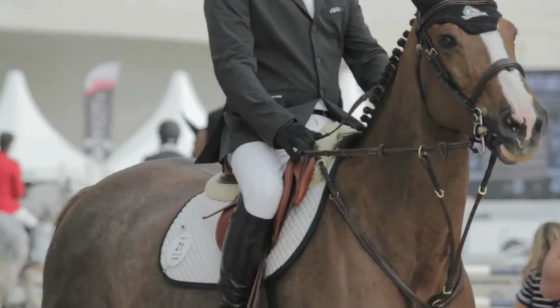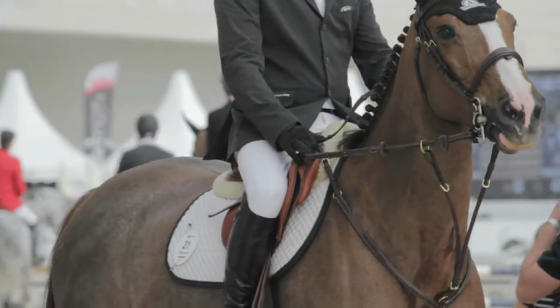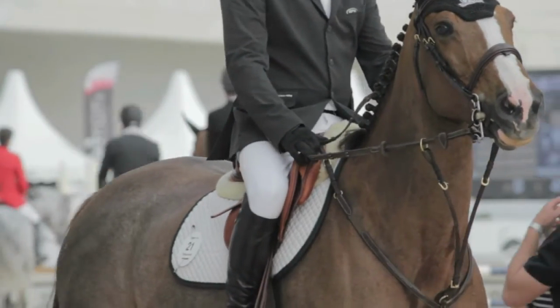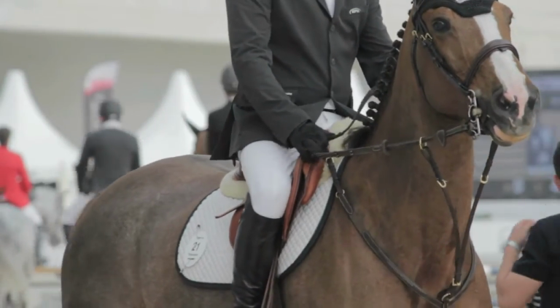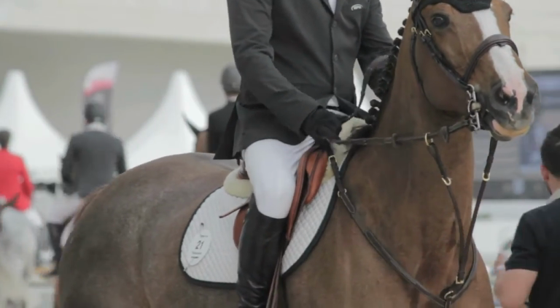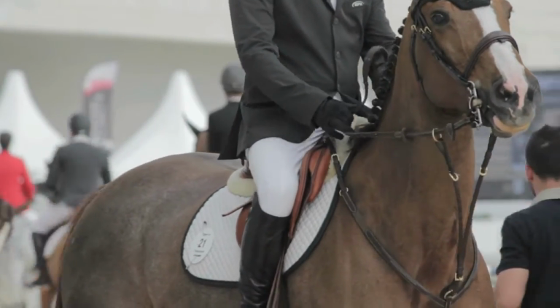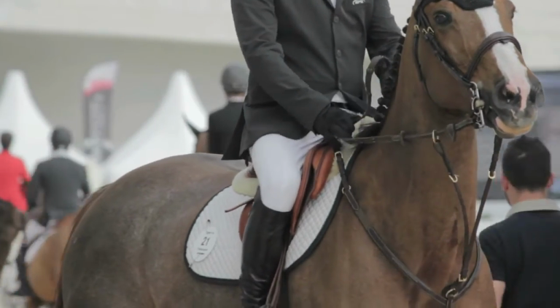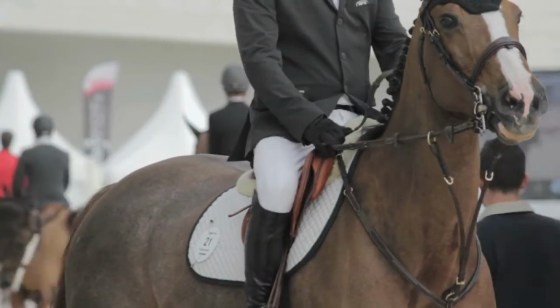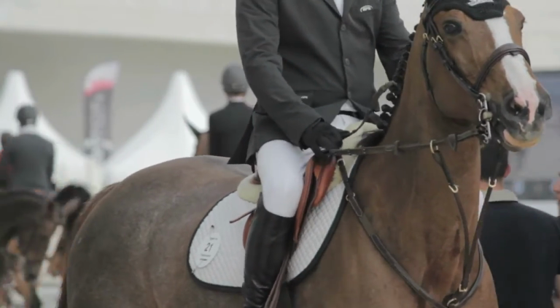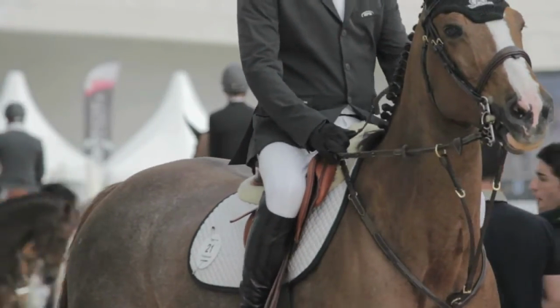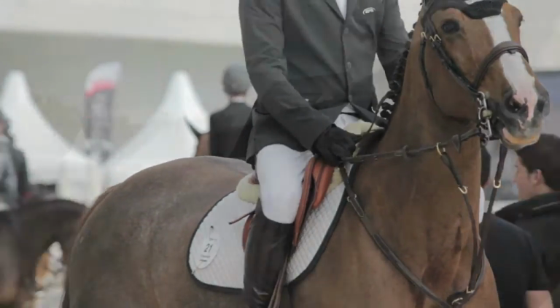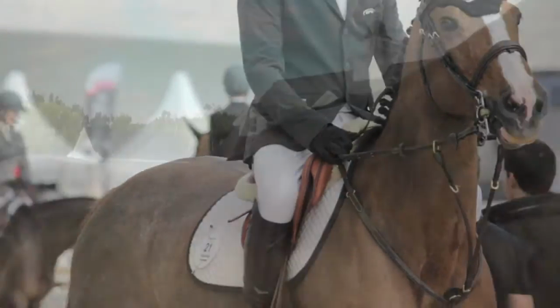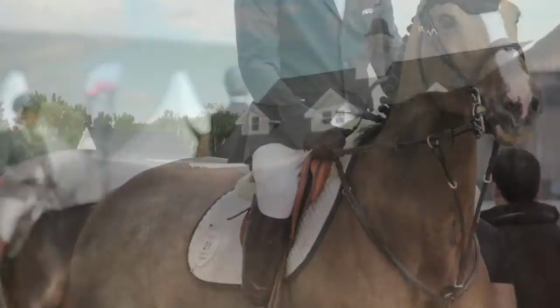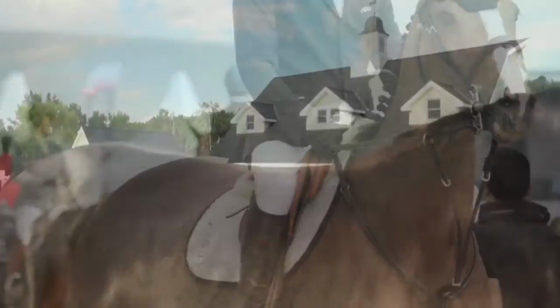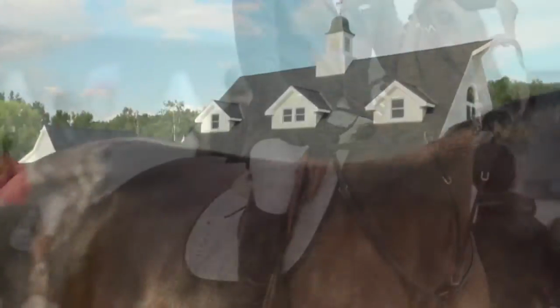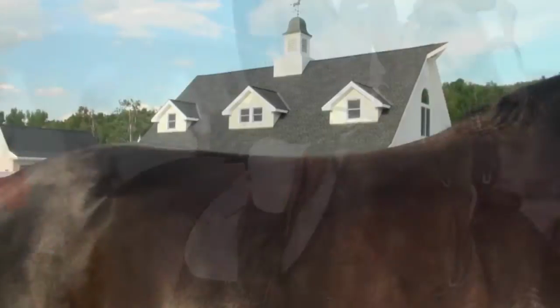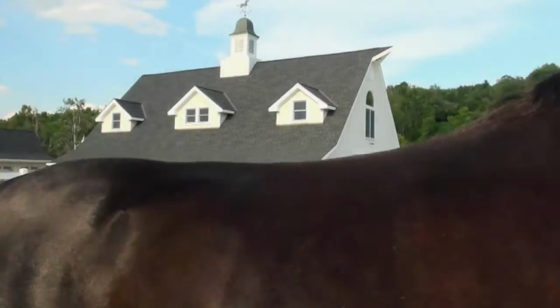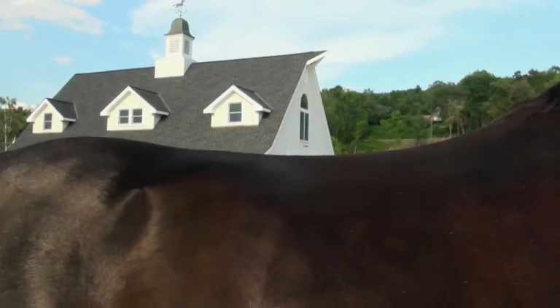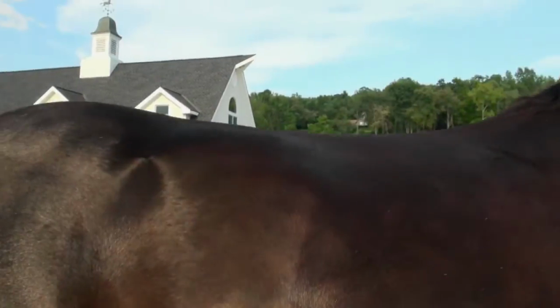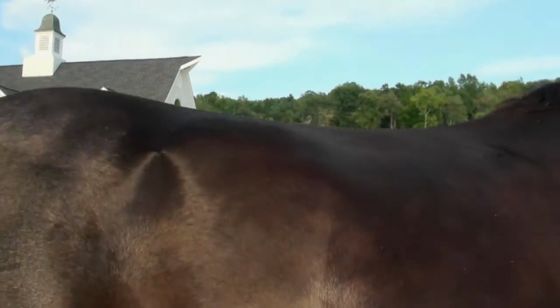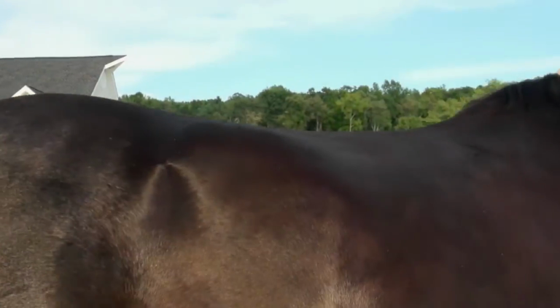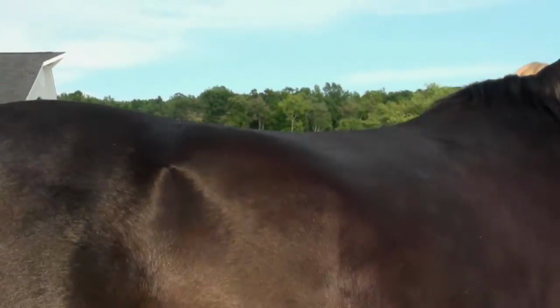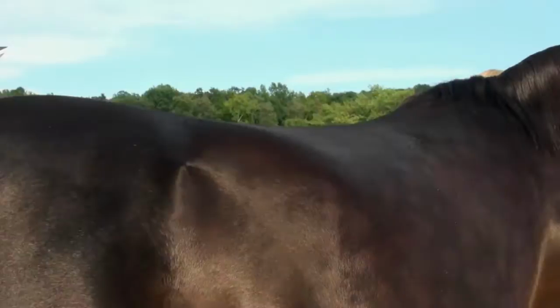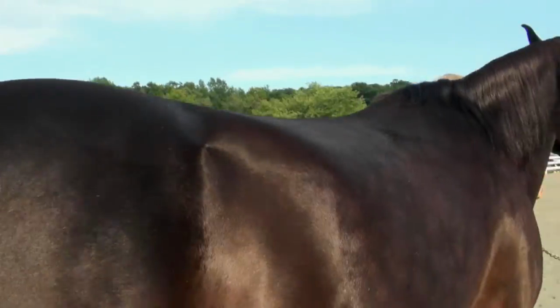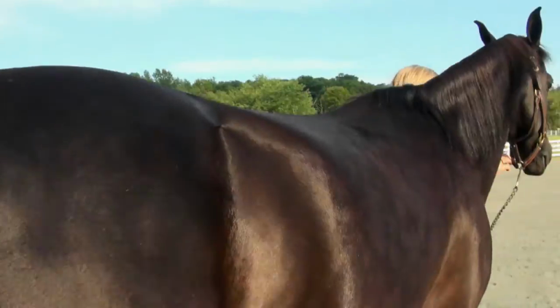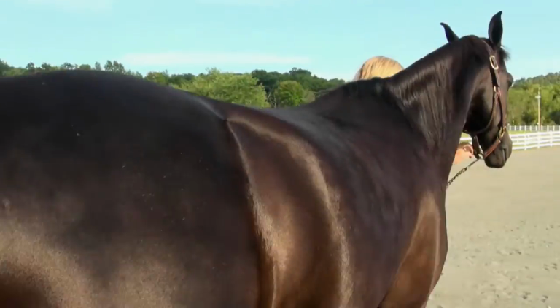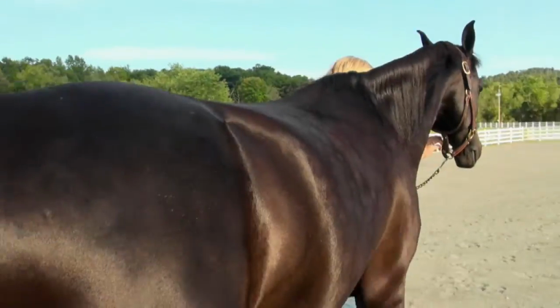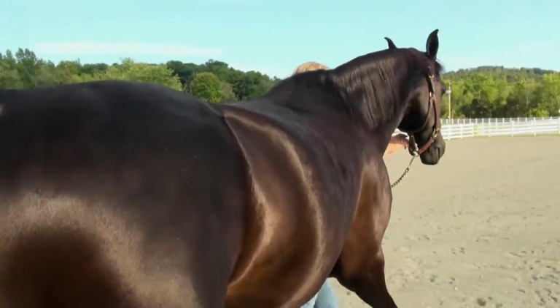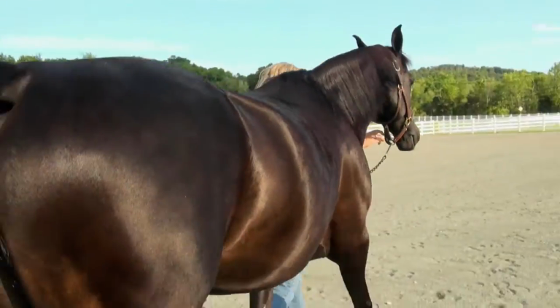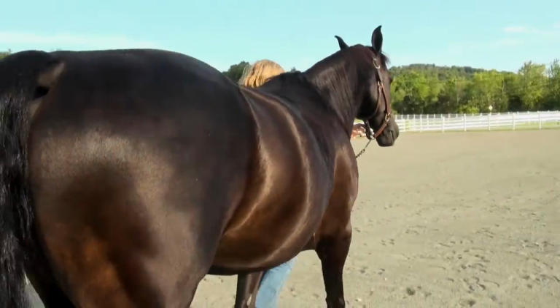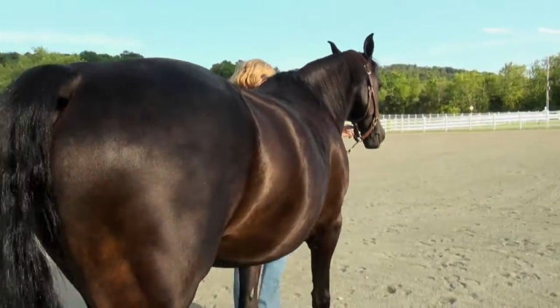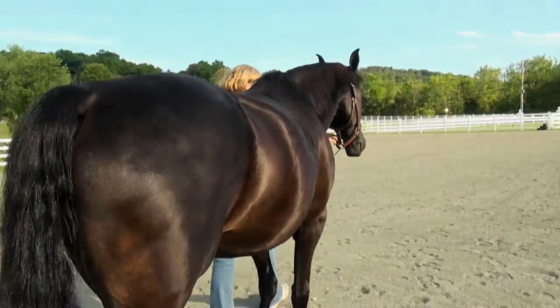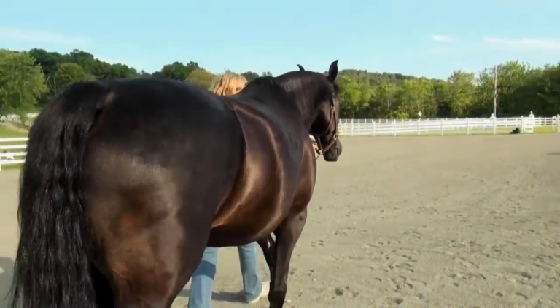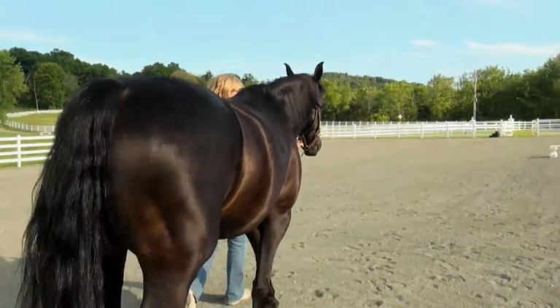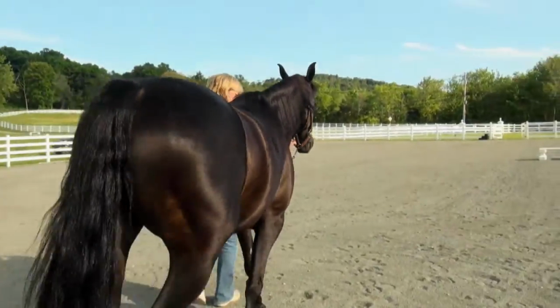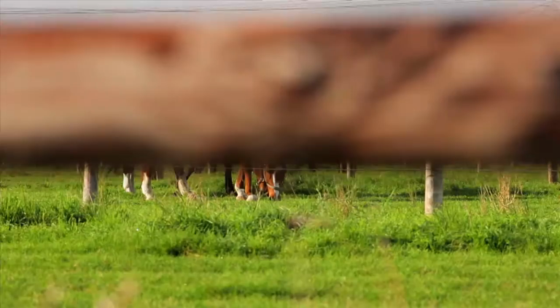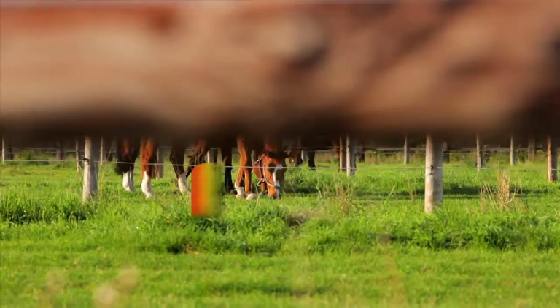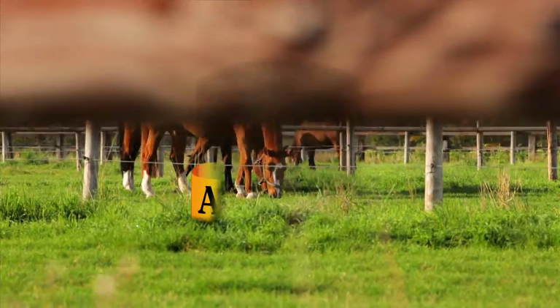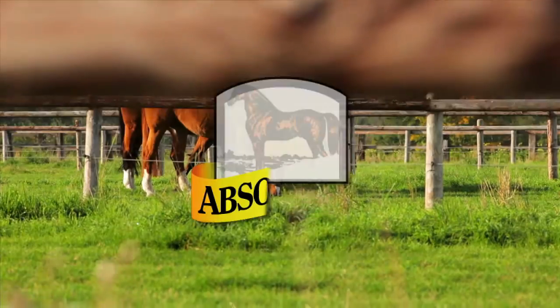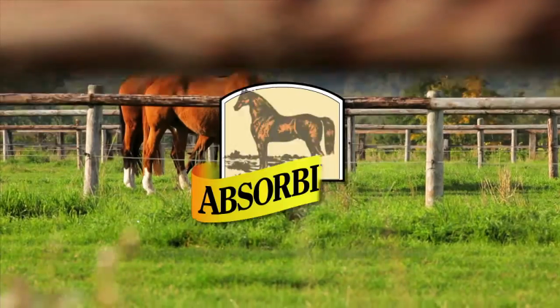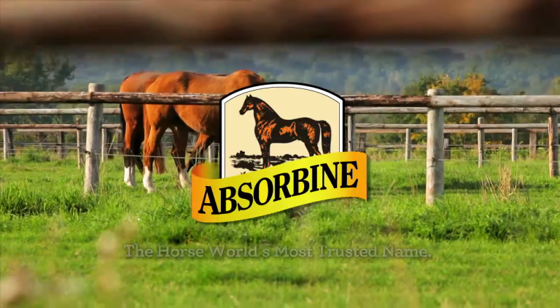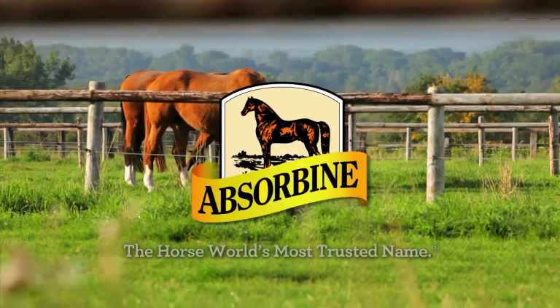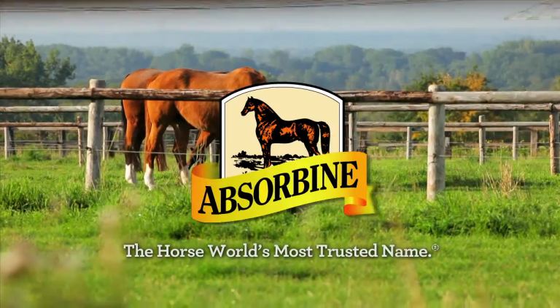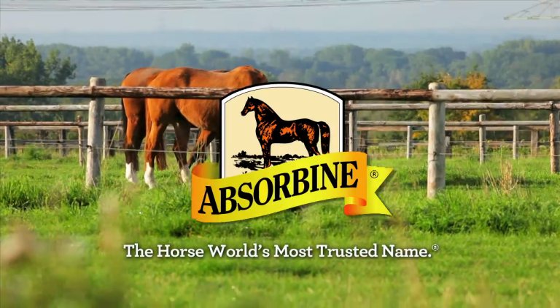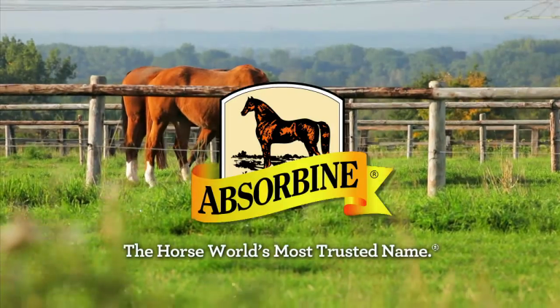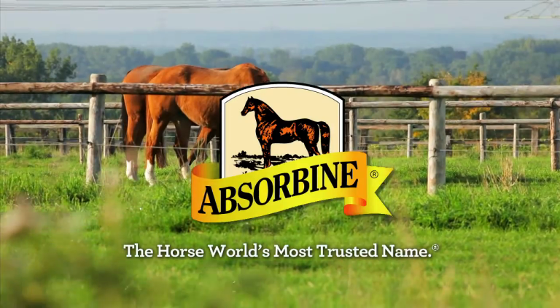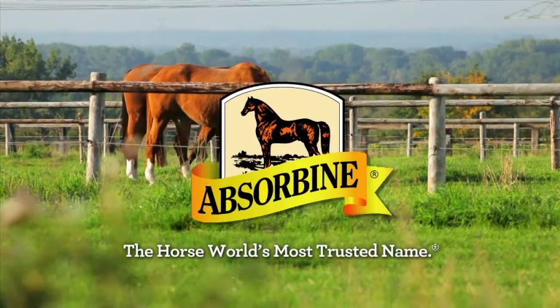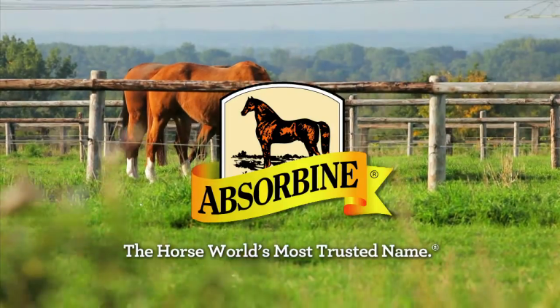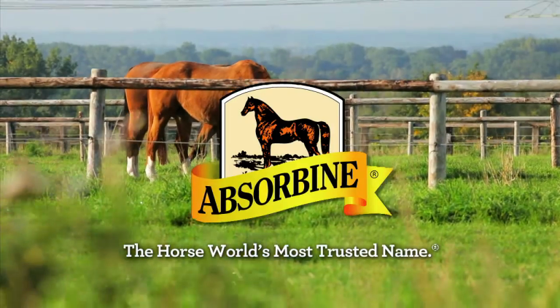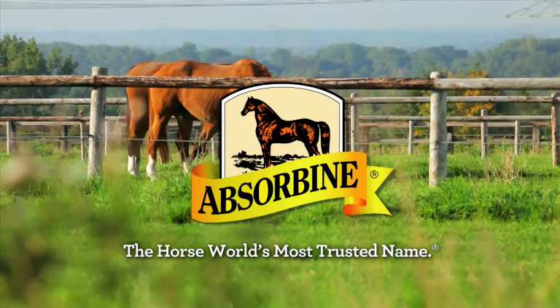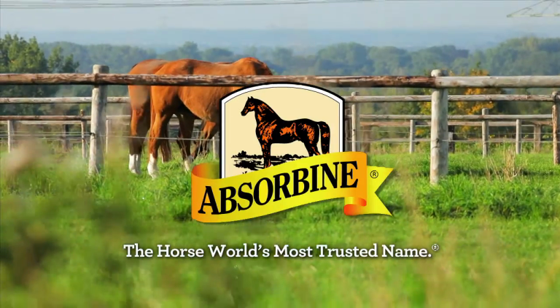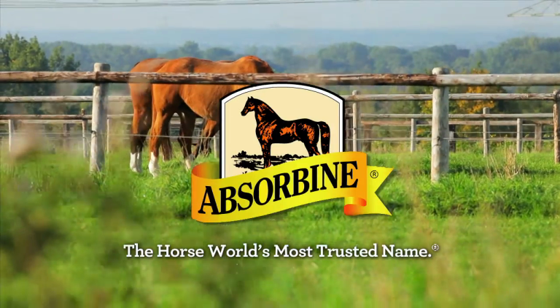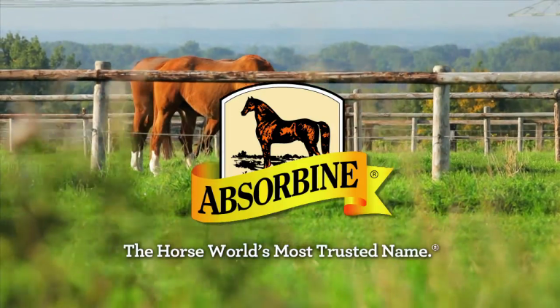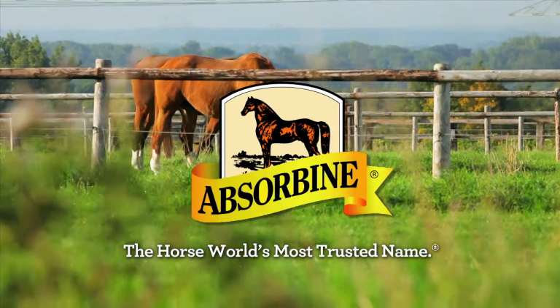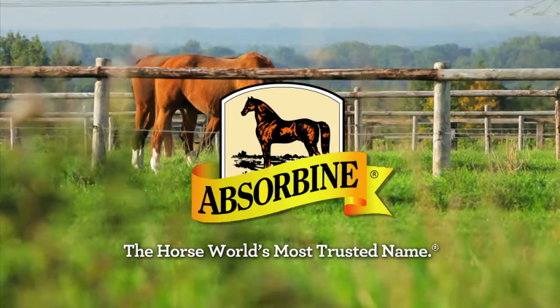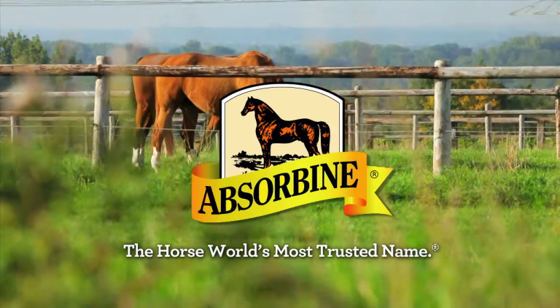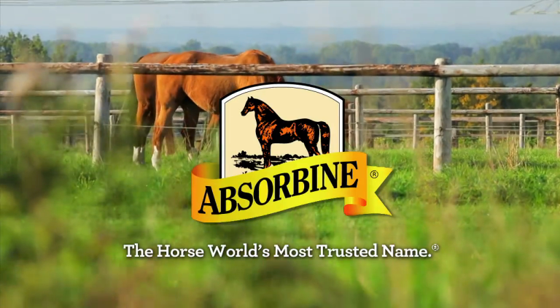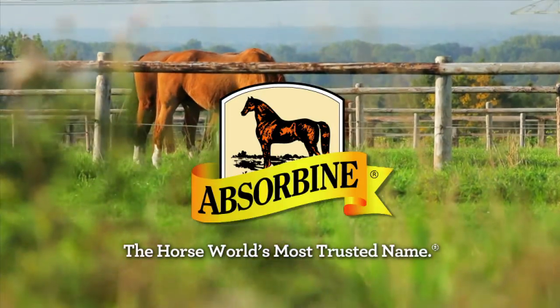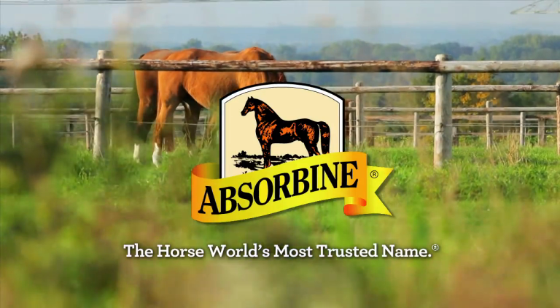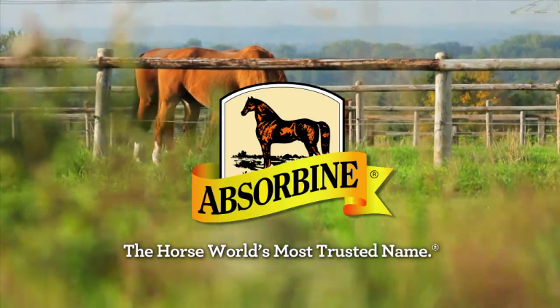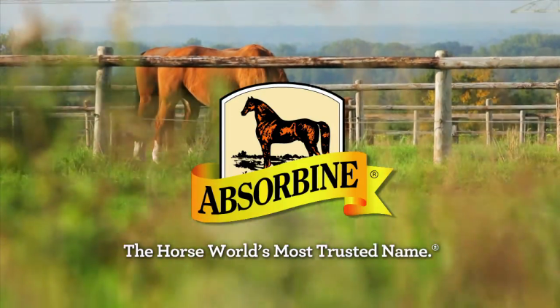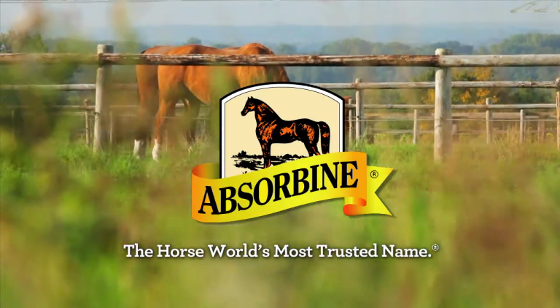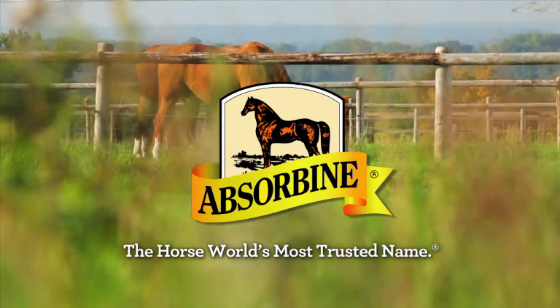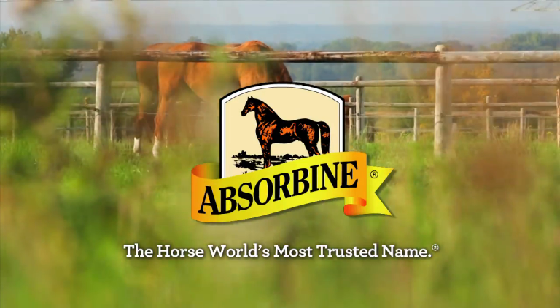You feel your best when your horse looks his best. So get the help you need to make it happen with ShowSheen, from Absorbene — the horse world's most trusted name.